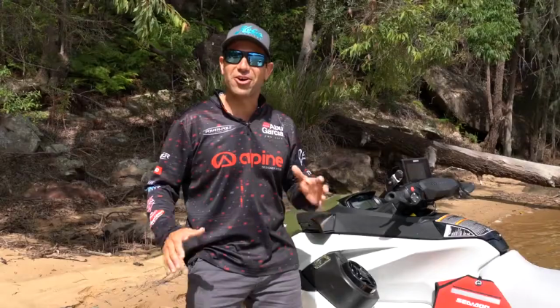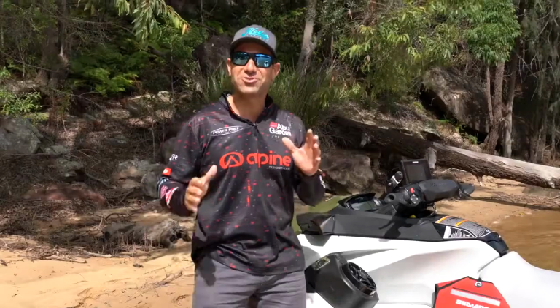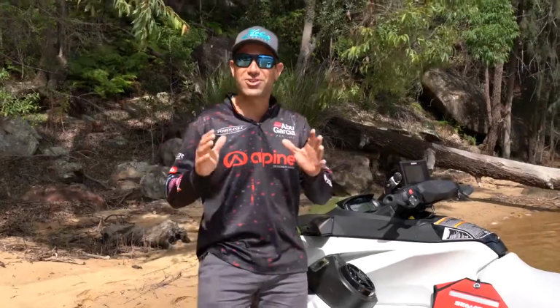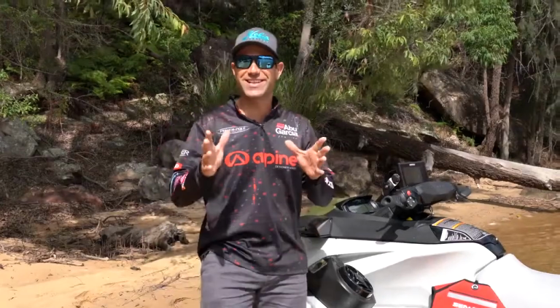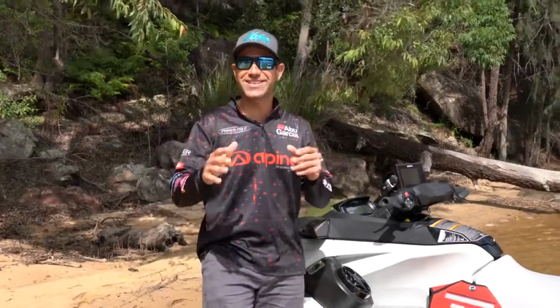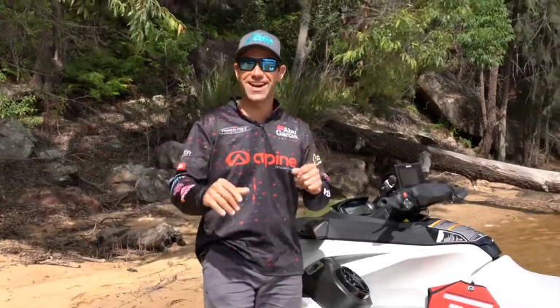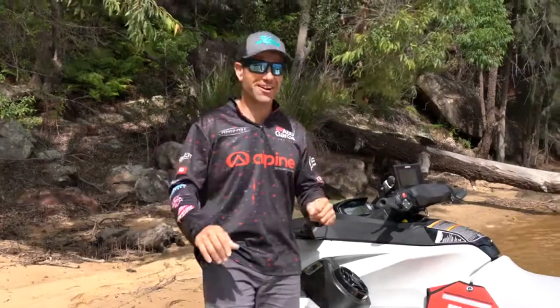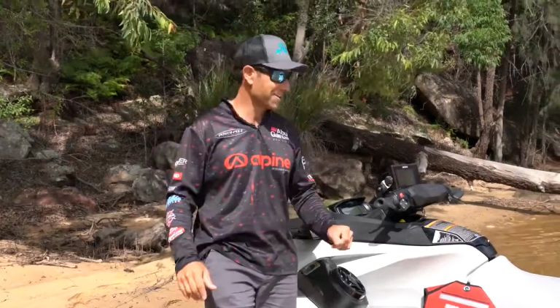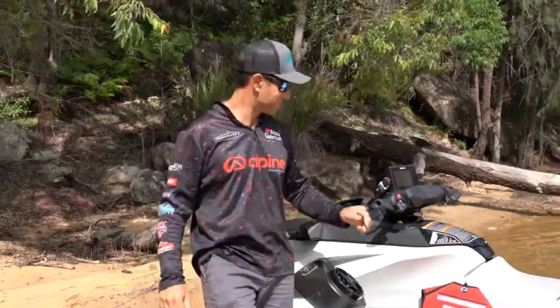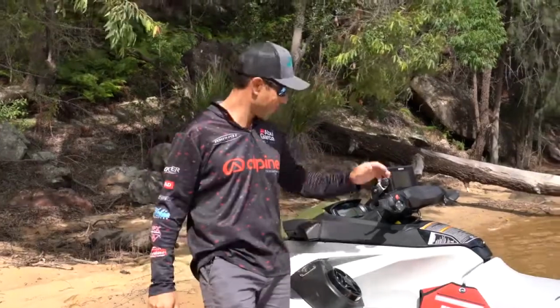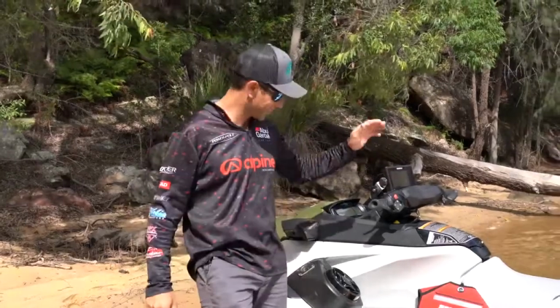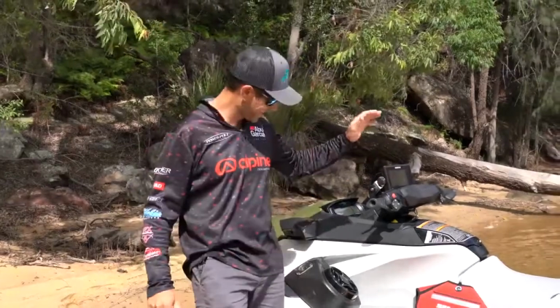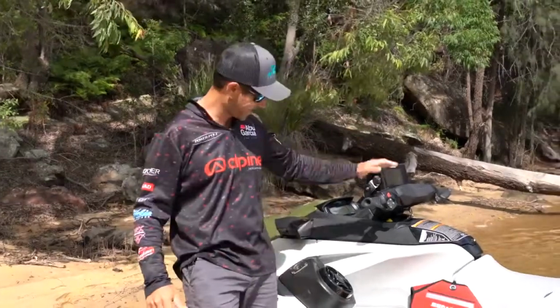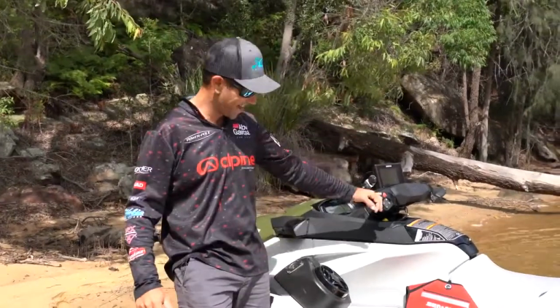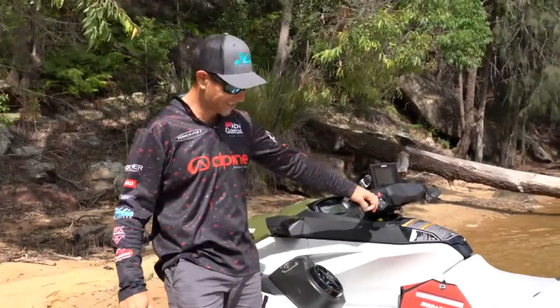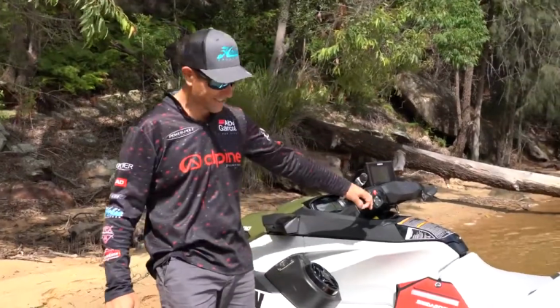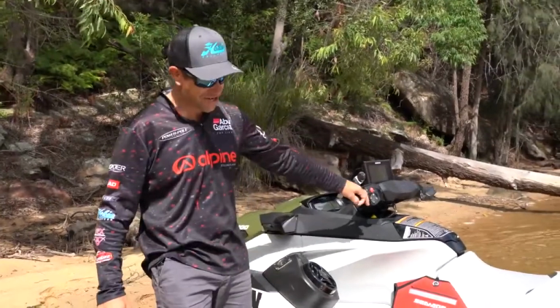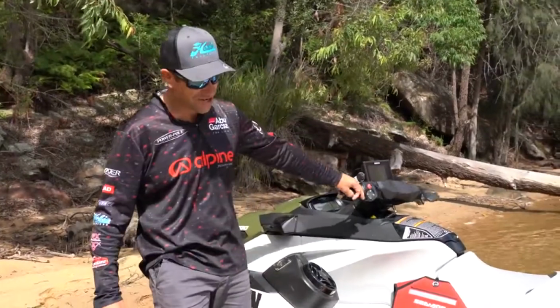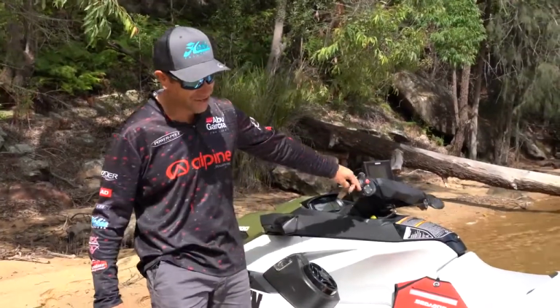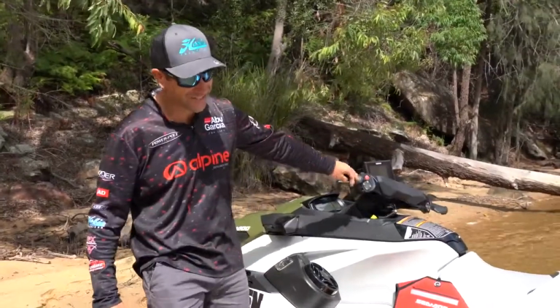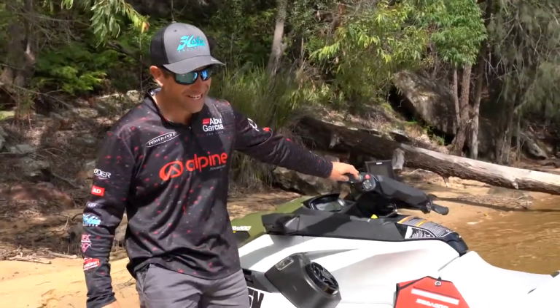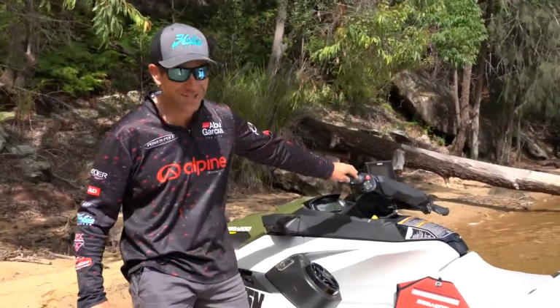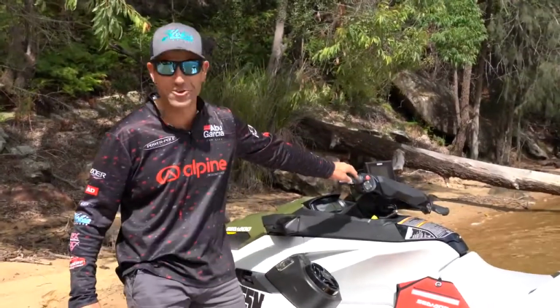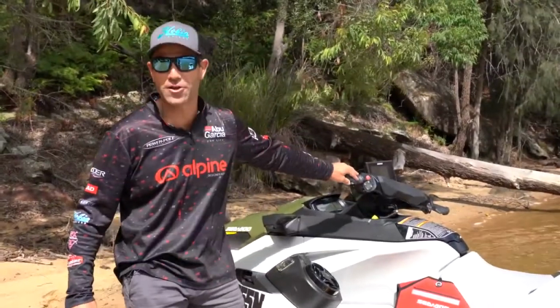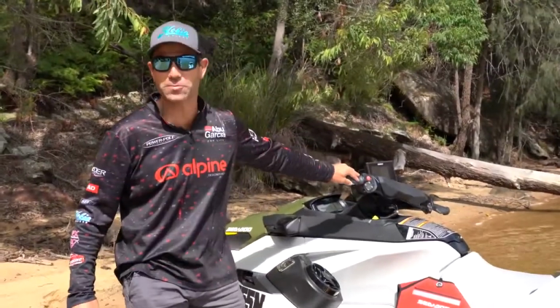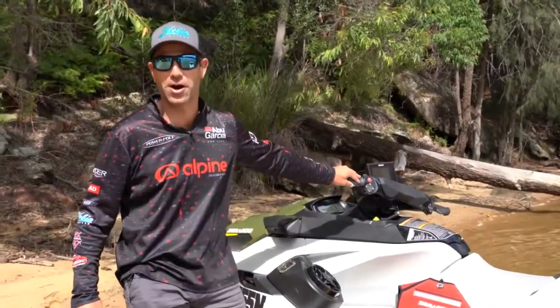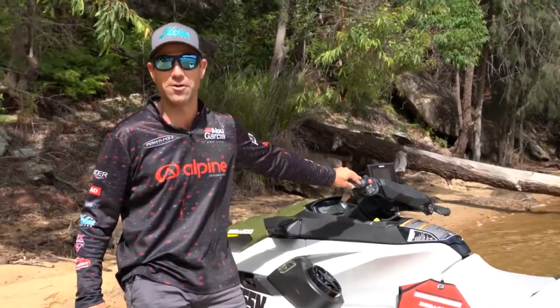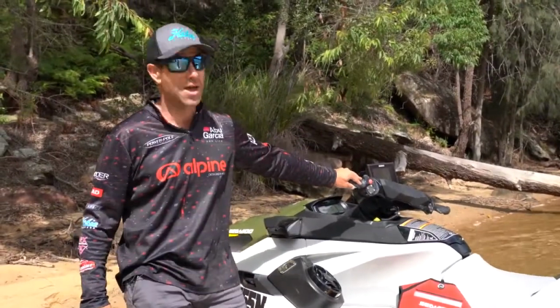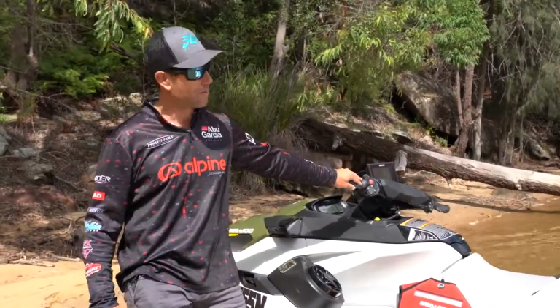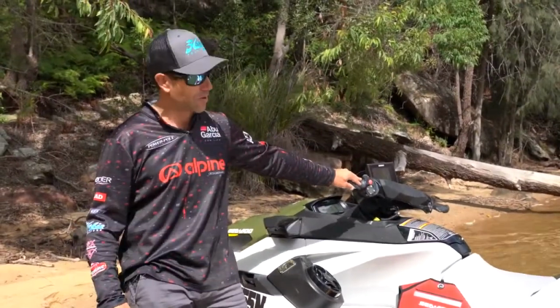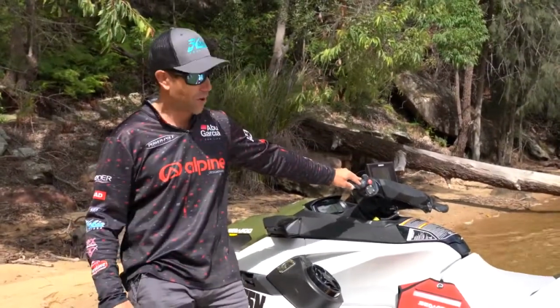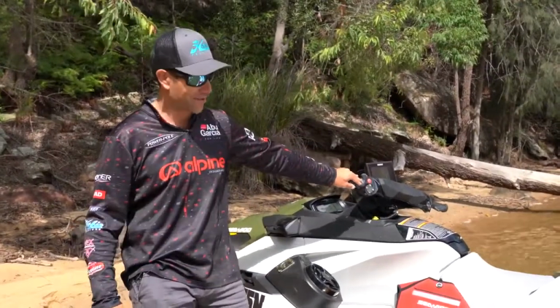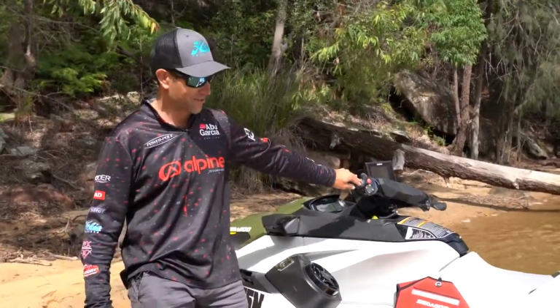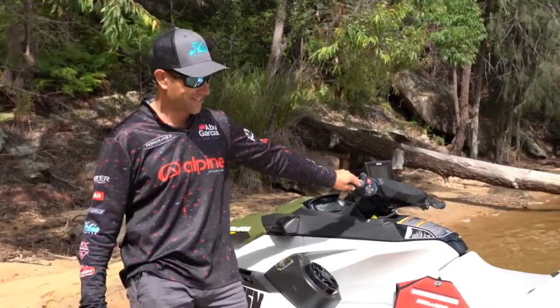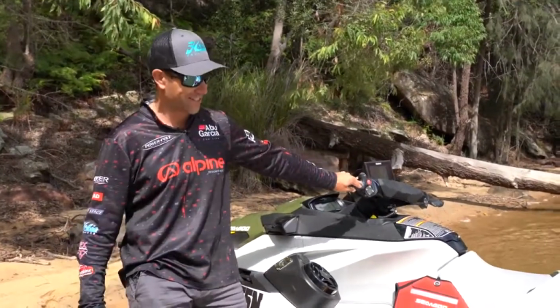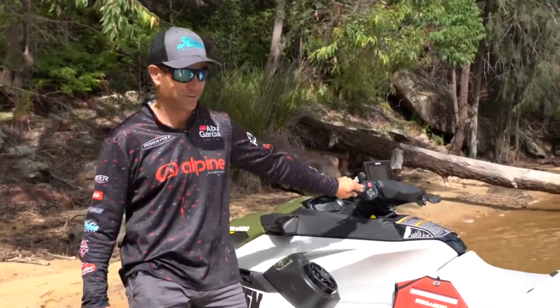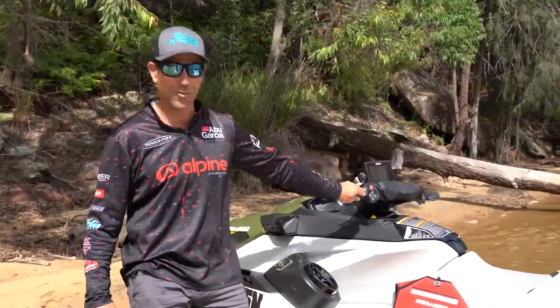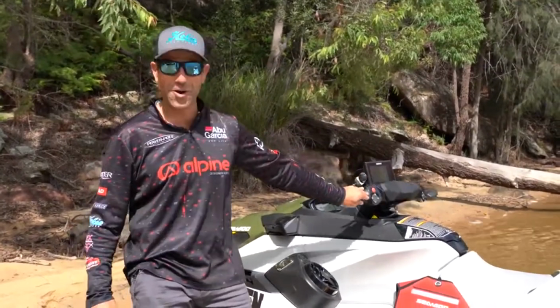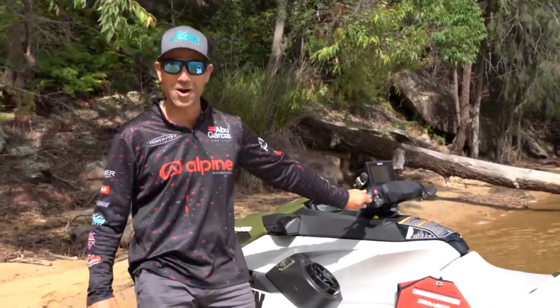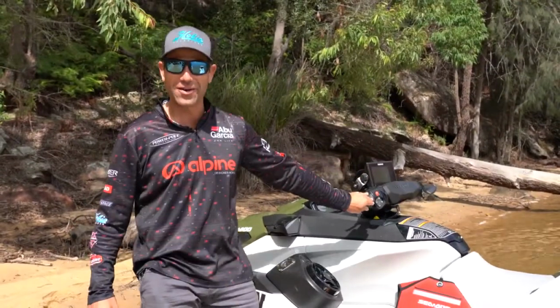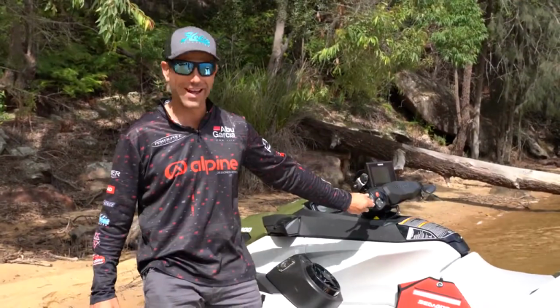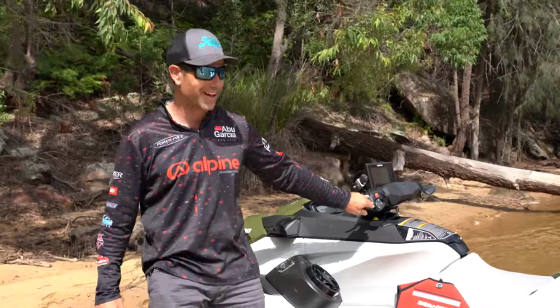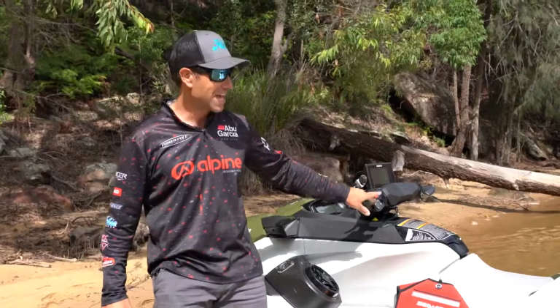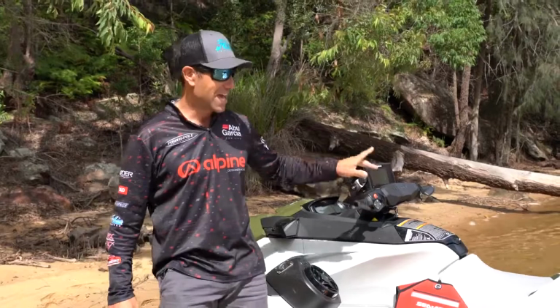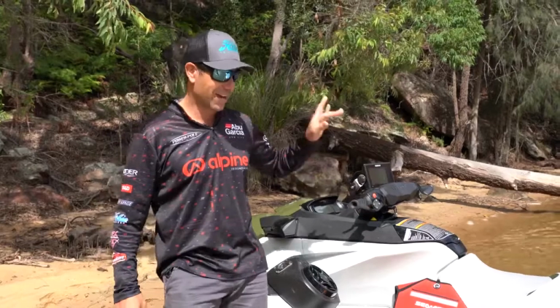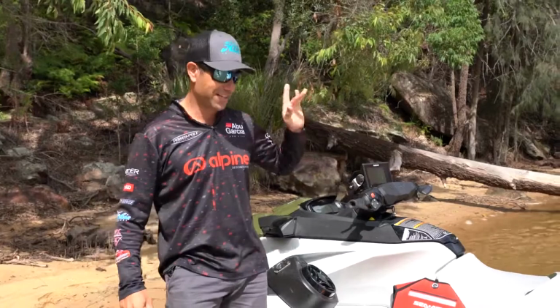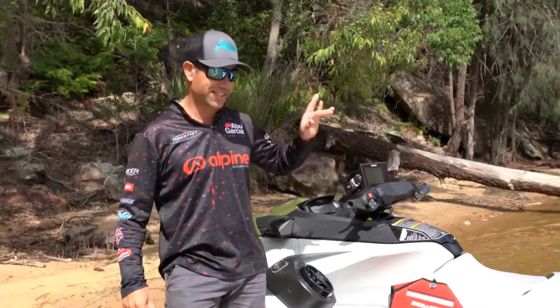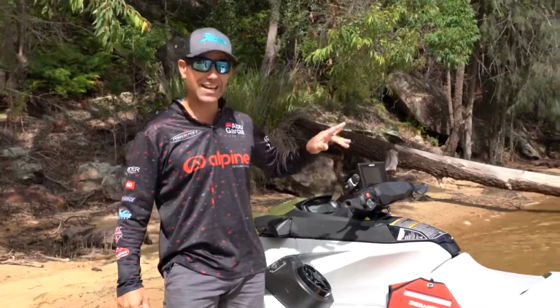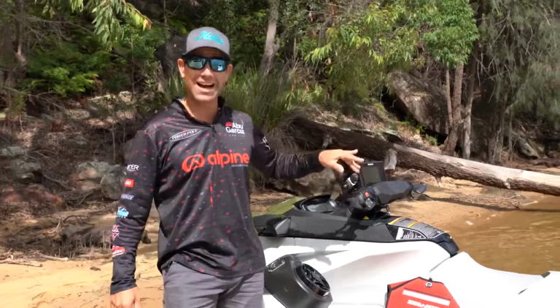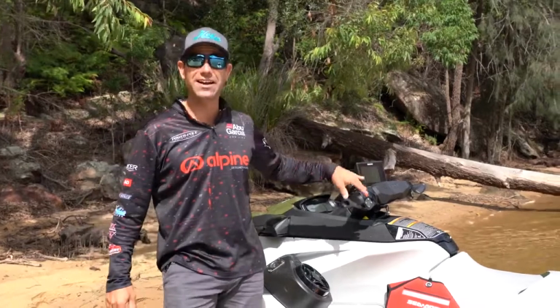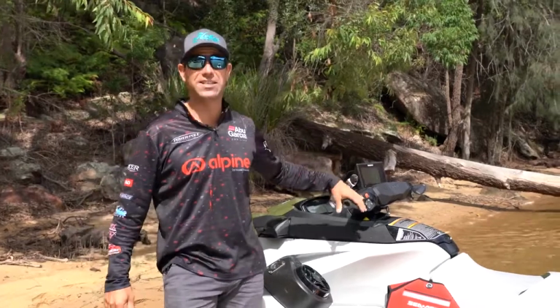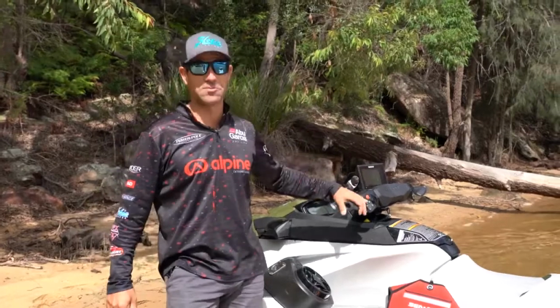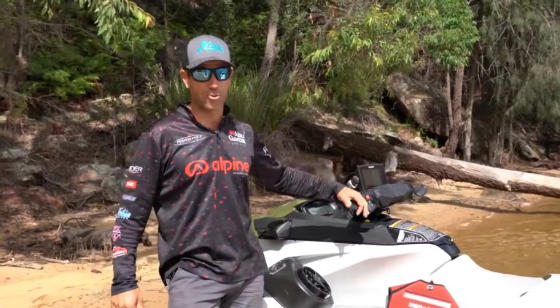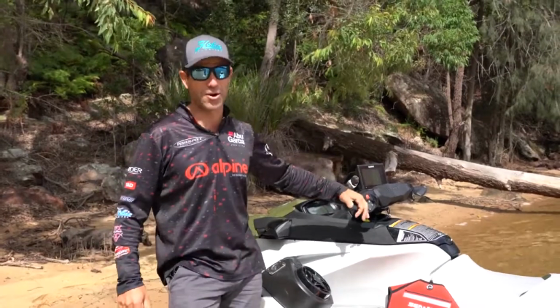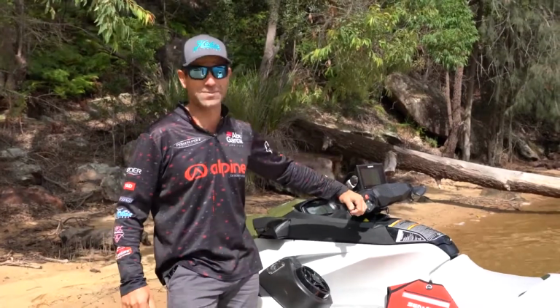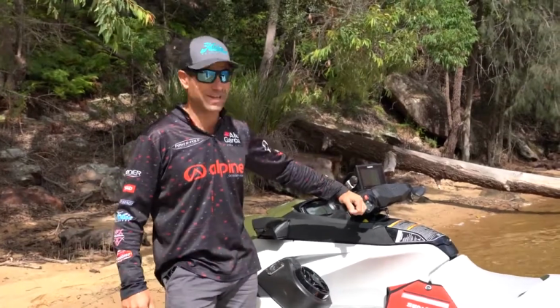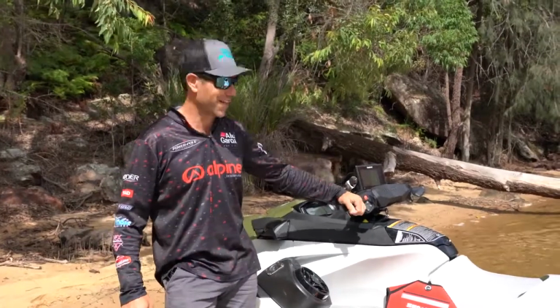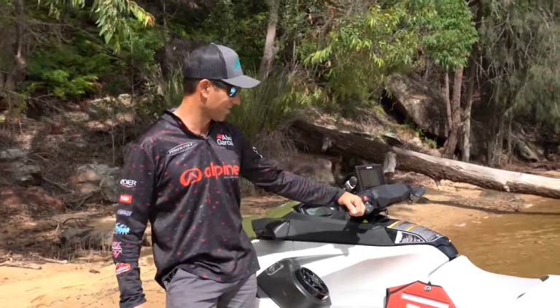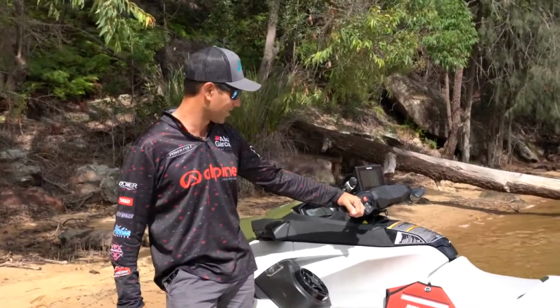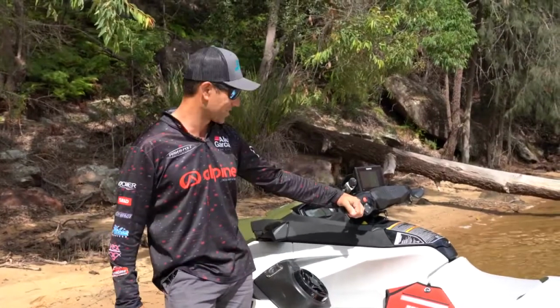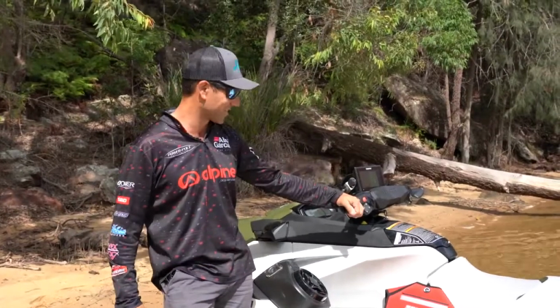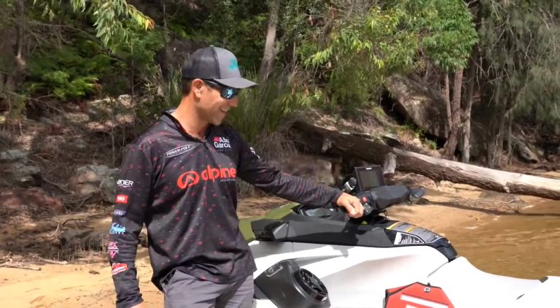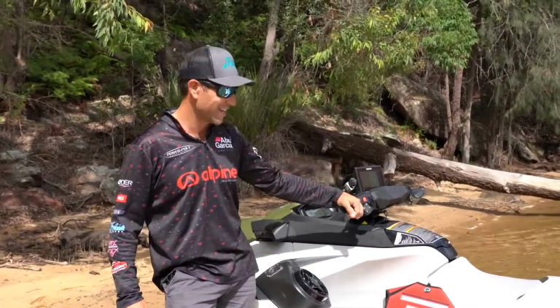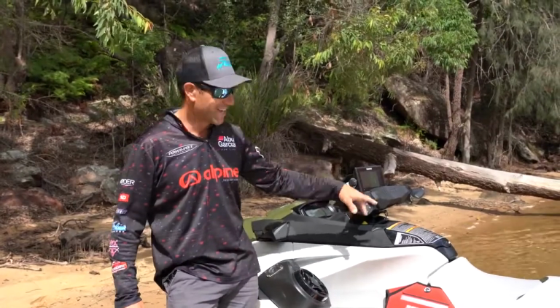Hey guys, Ross Kinnazari here — check this thing out. This is the new Sea-Doo Fish Pro. Been waiting for this thing for a while now and I can tell you it's impressed me a hell of a lot today.